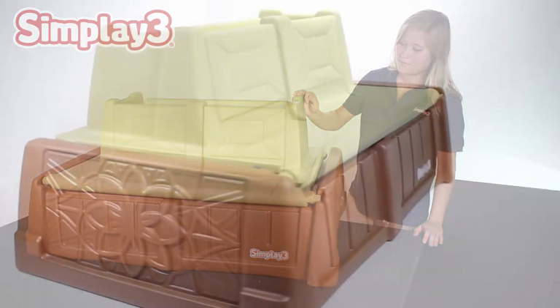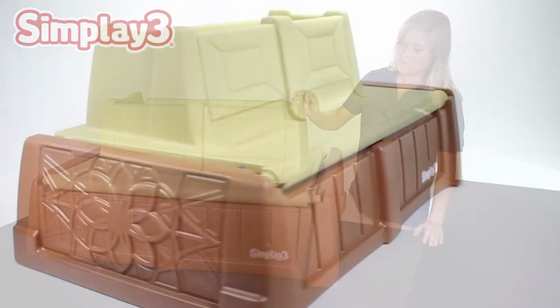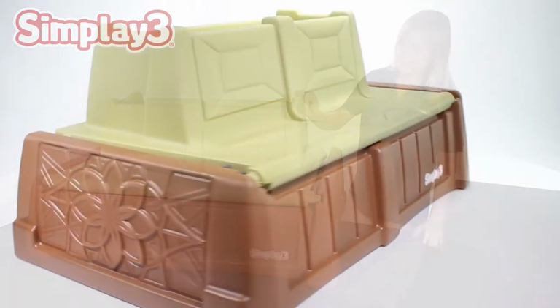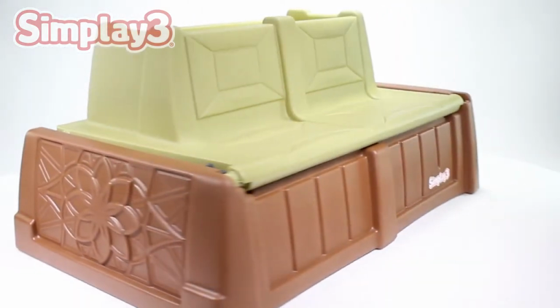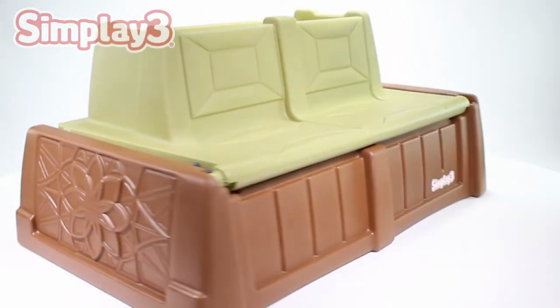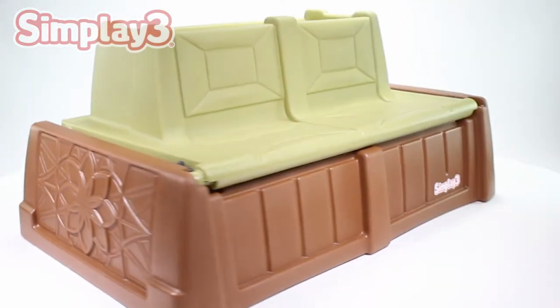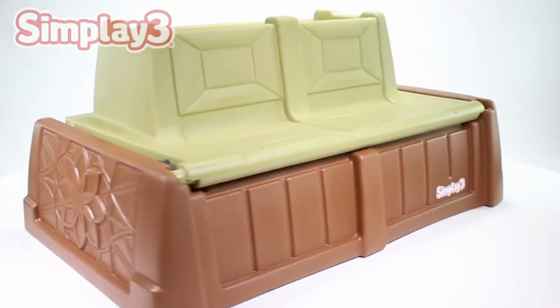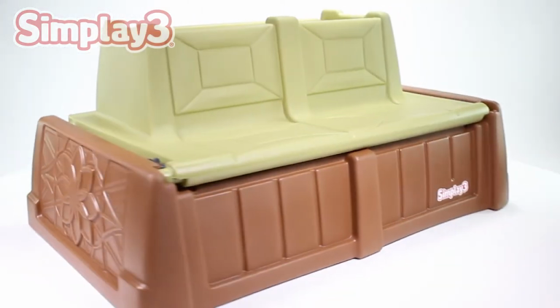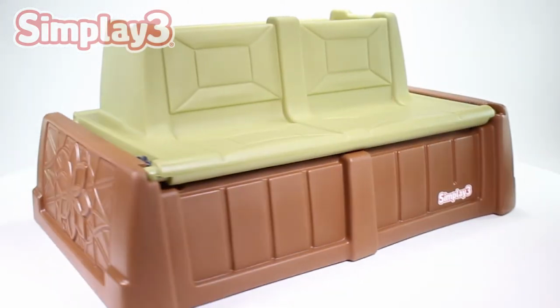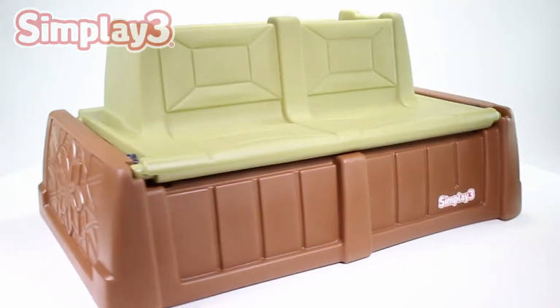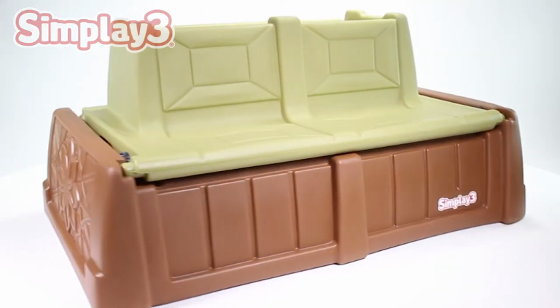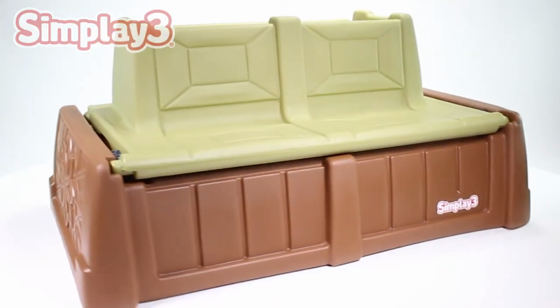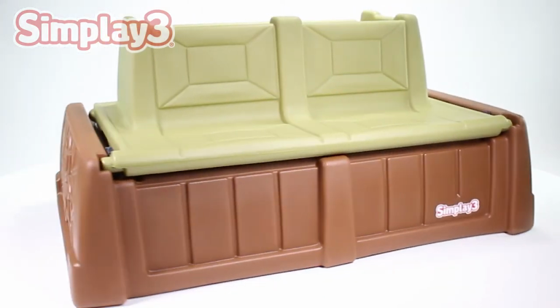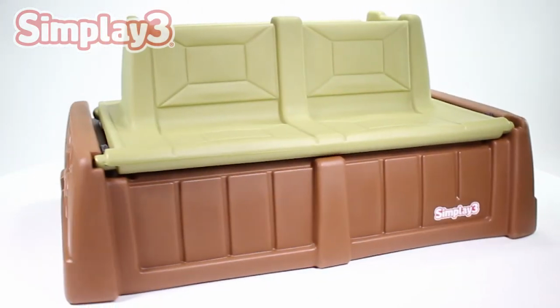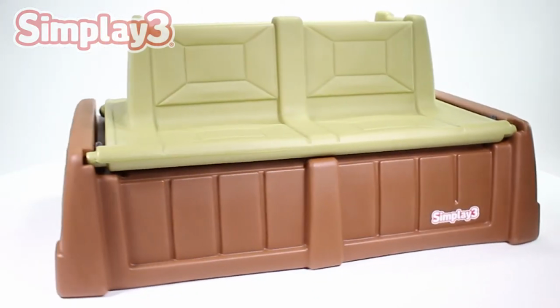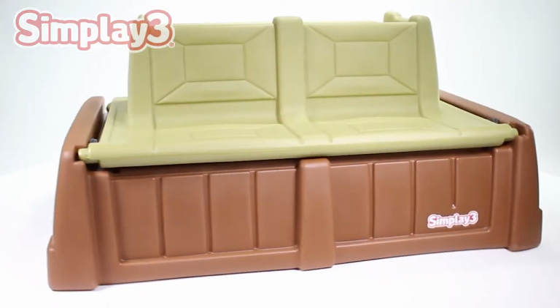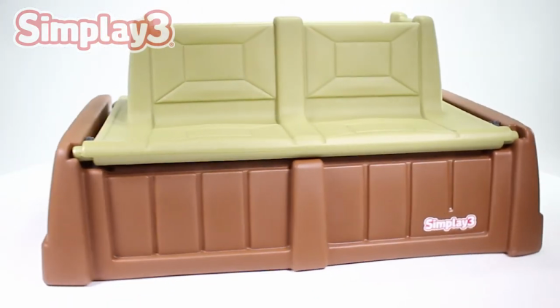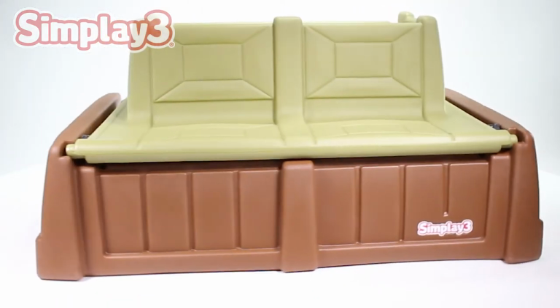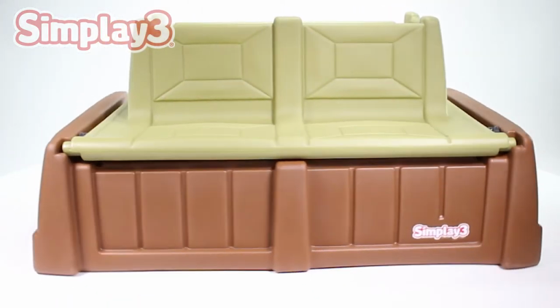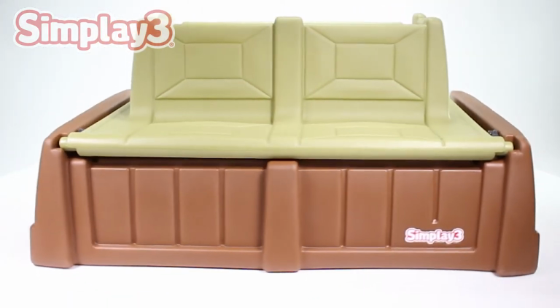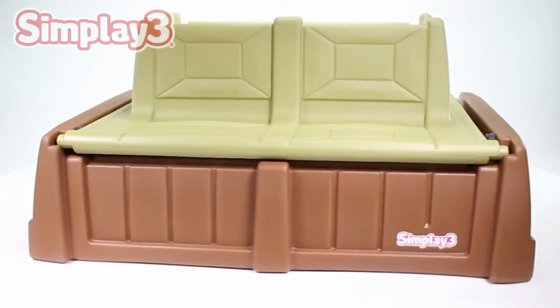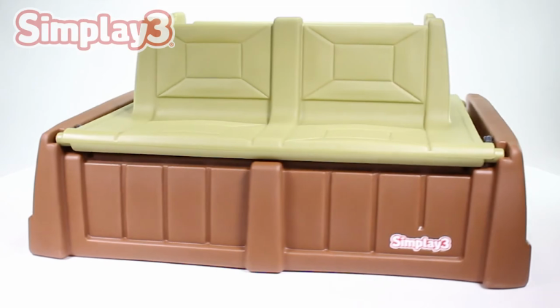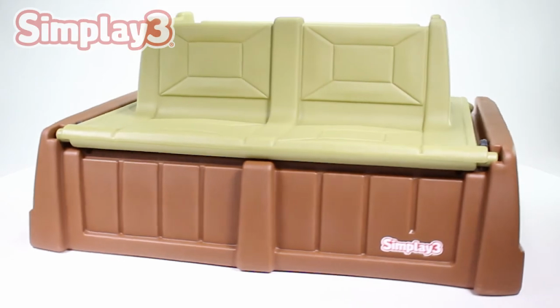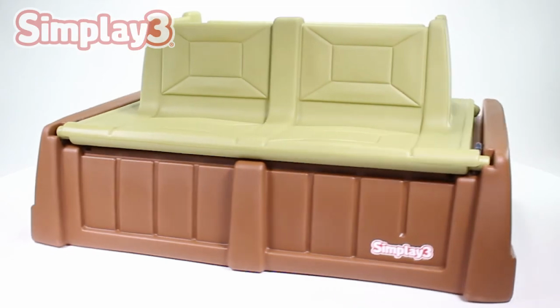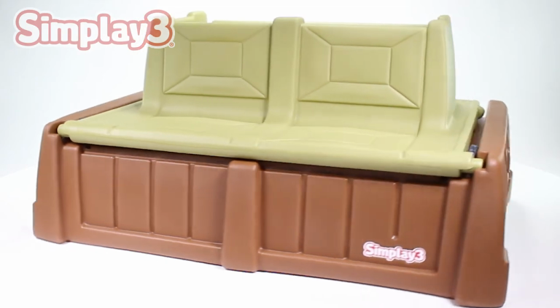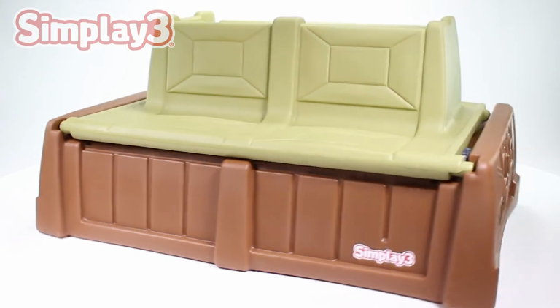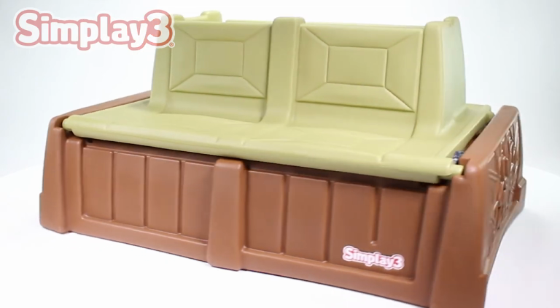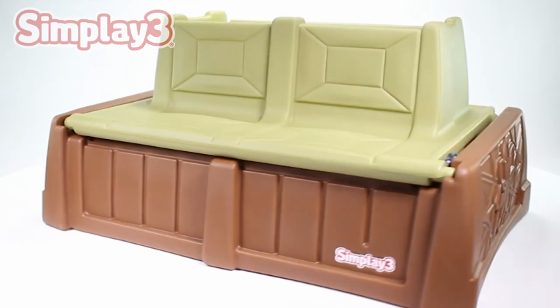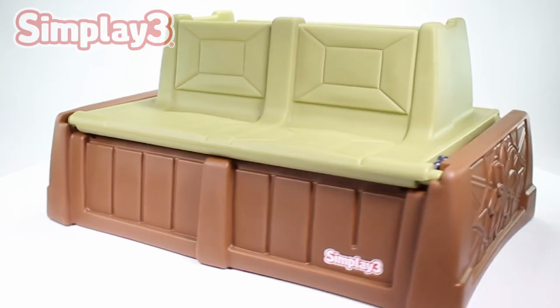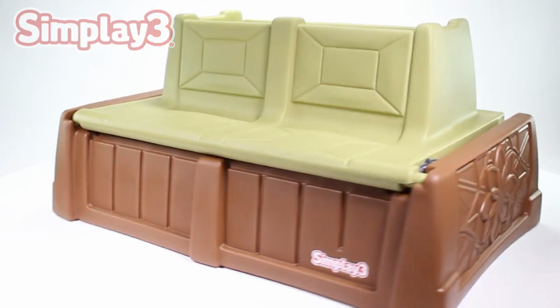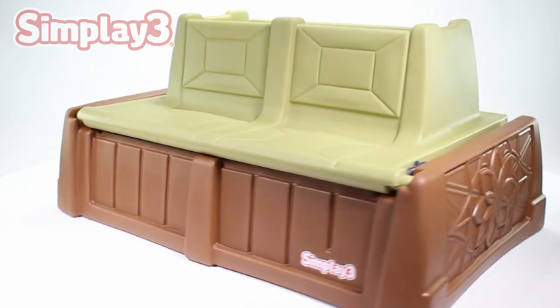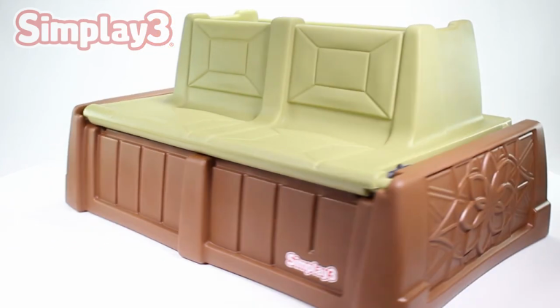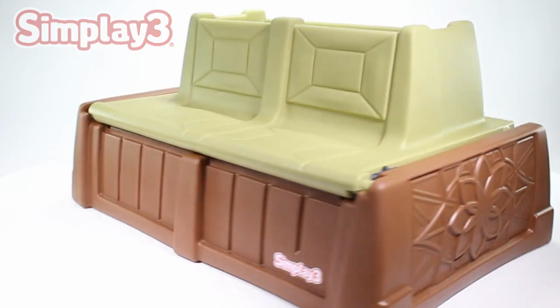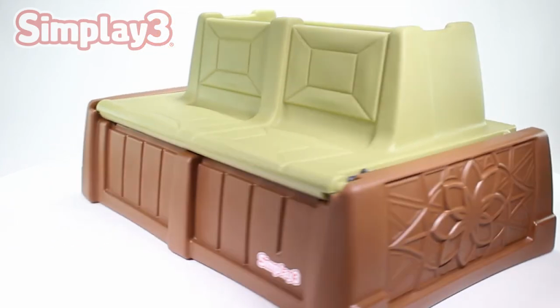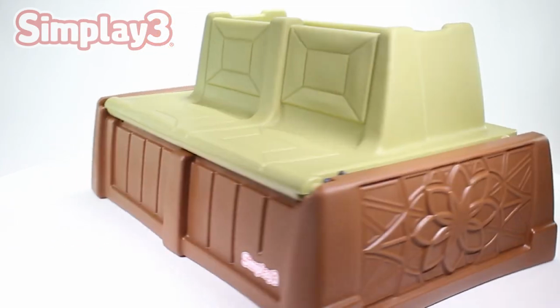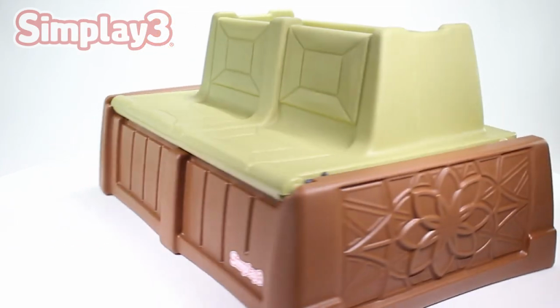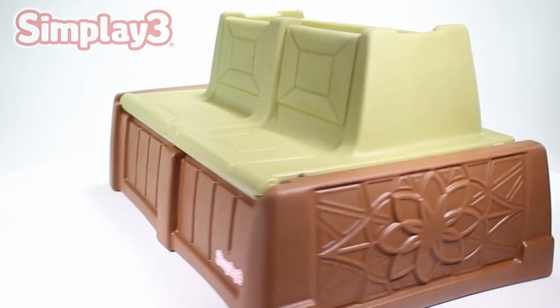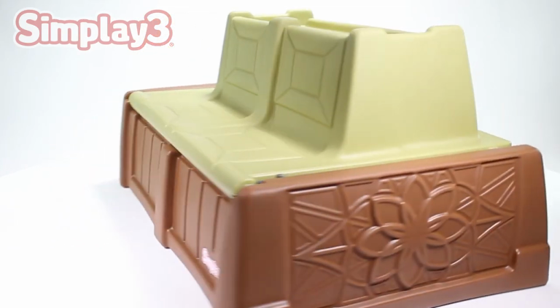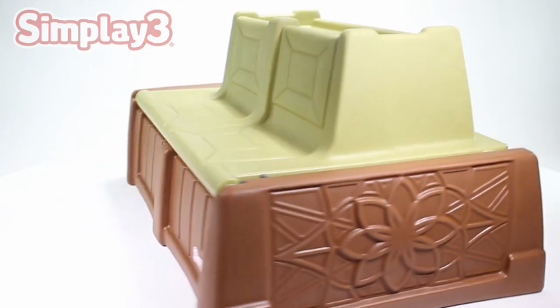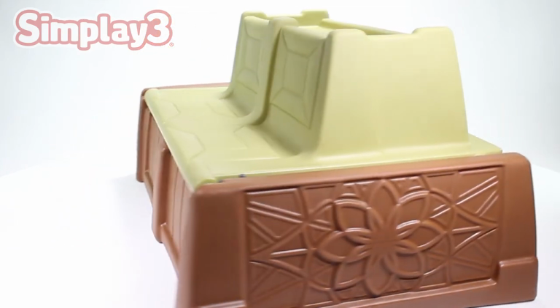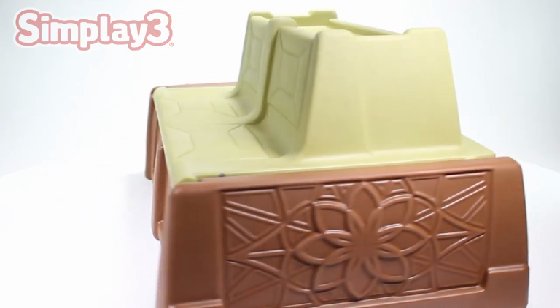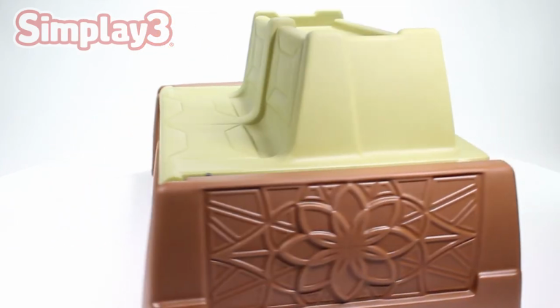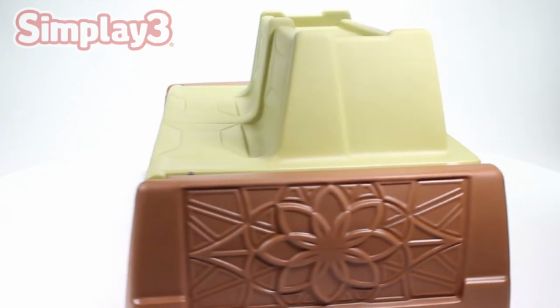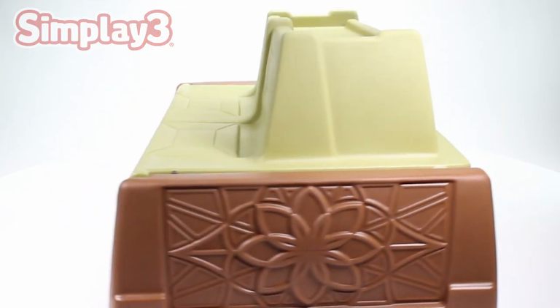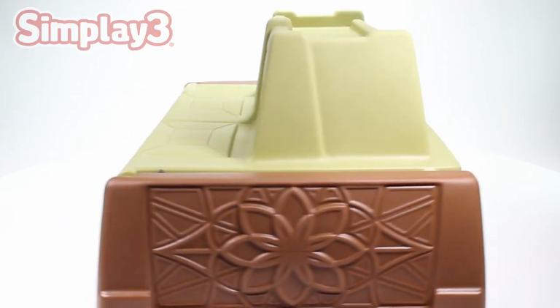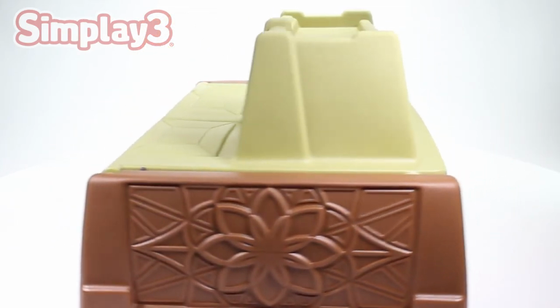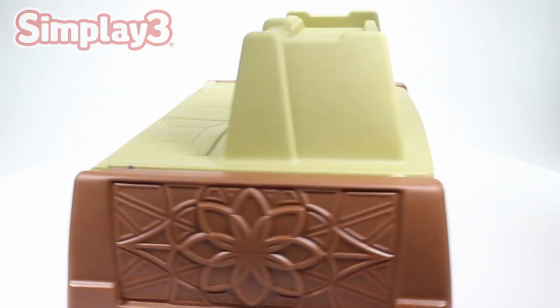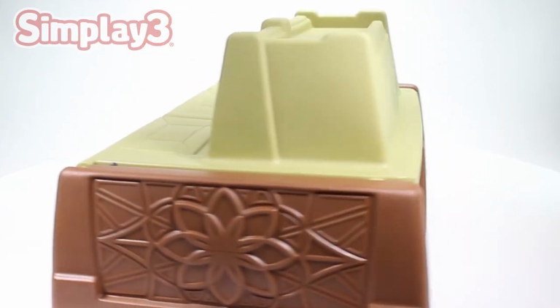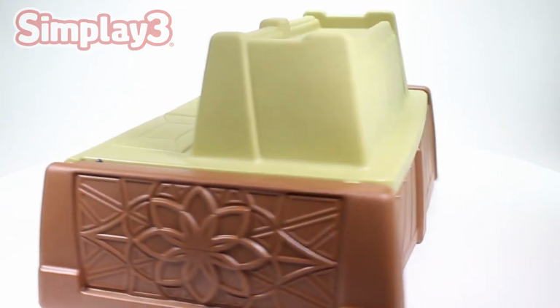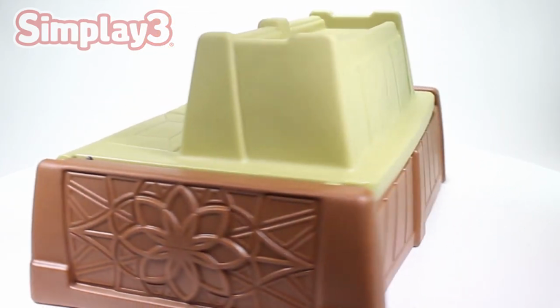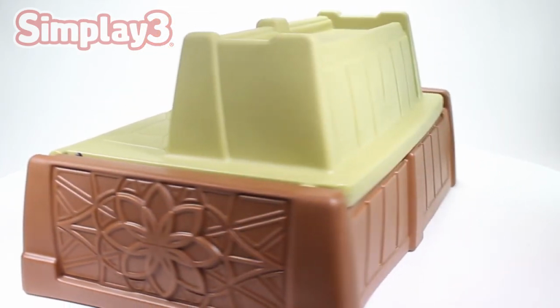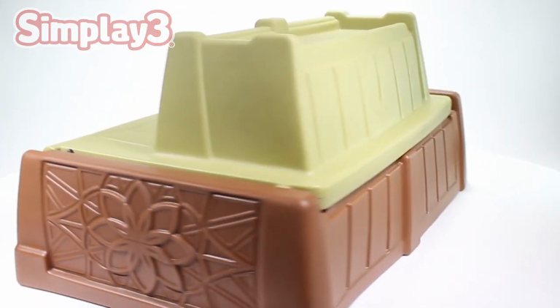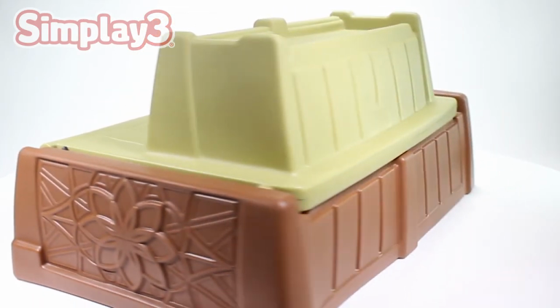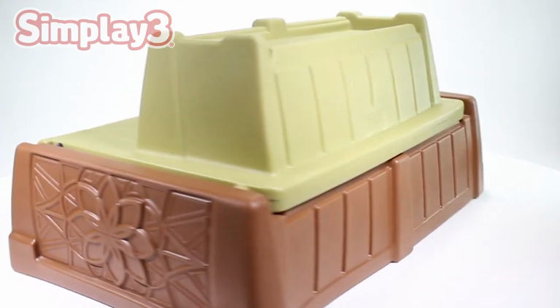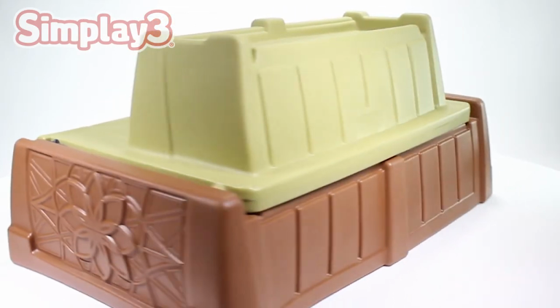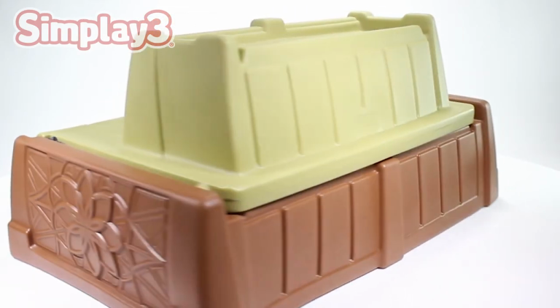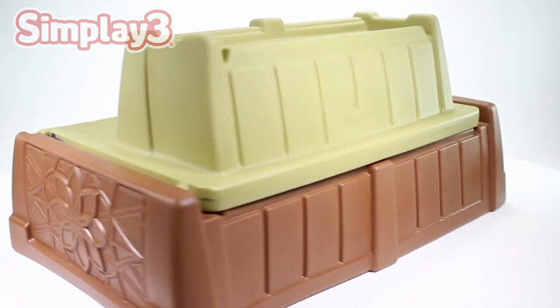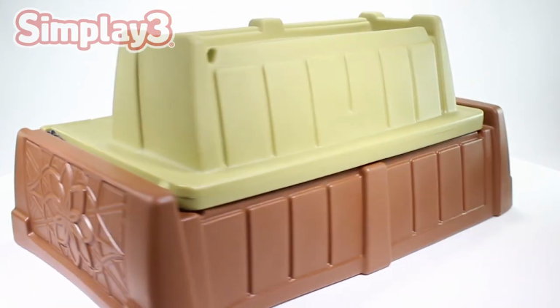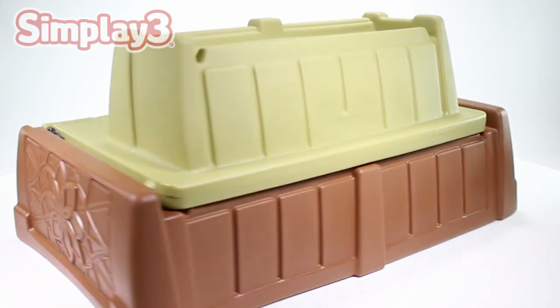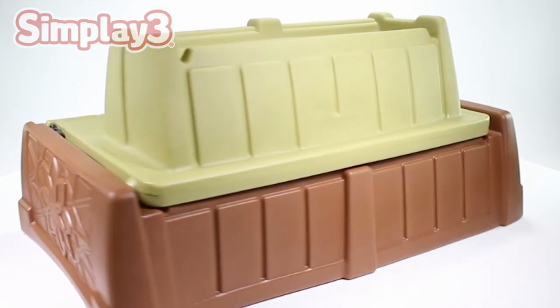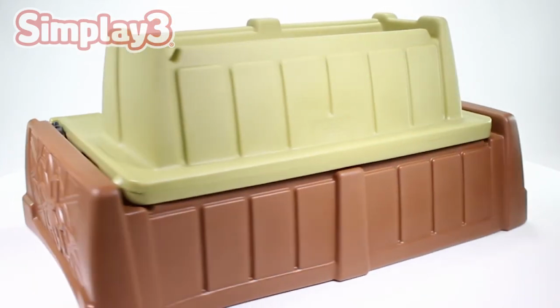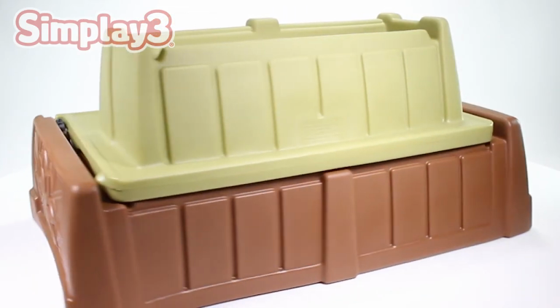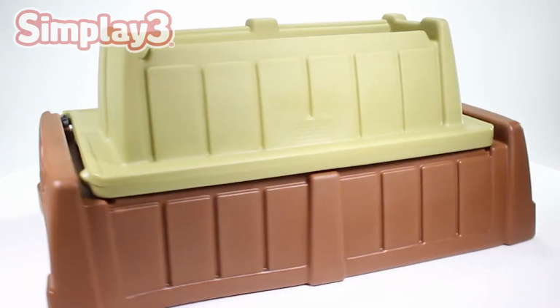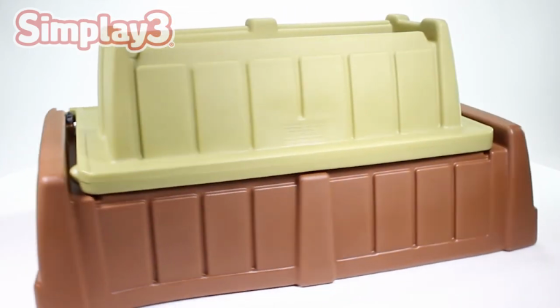You have now completed all necessary steps to assemble your SimPlay 3 sand and water bench.